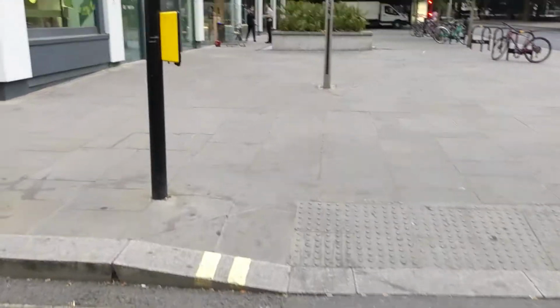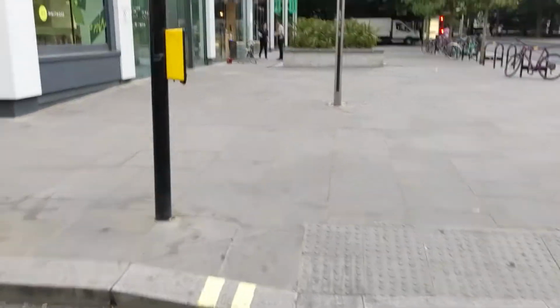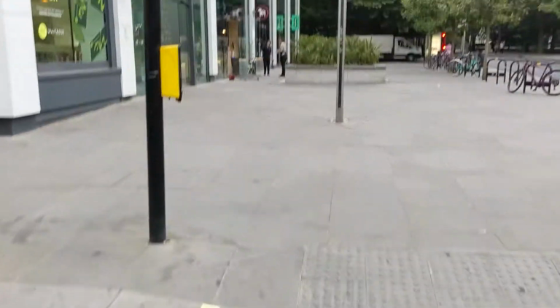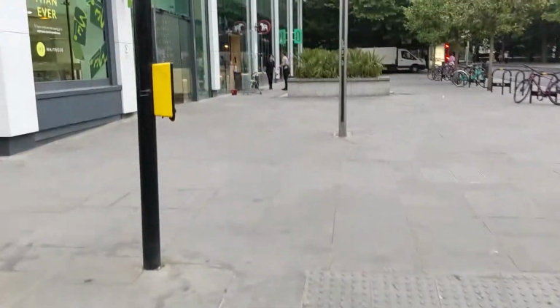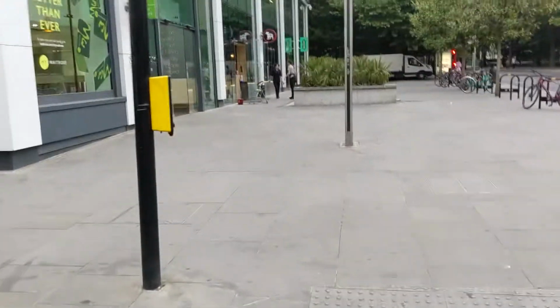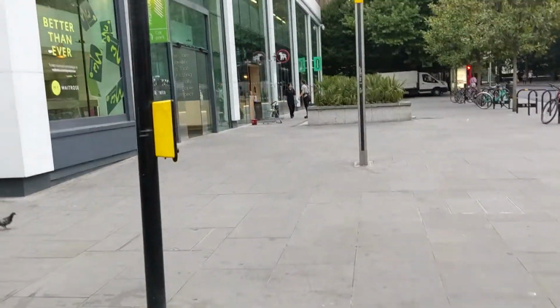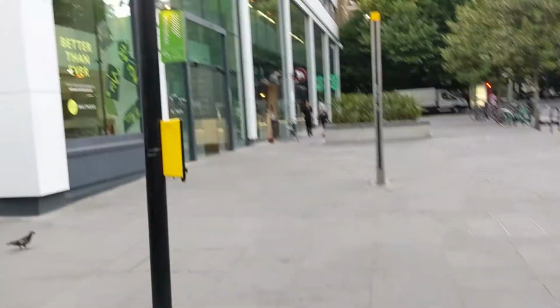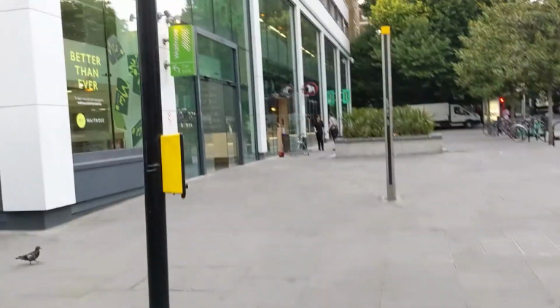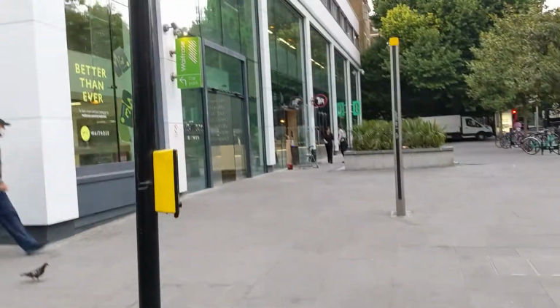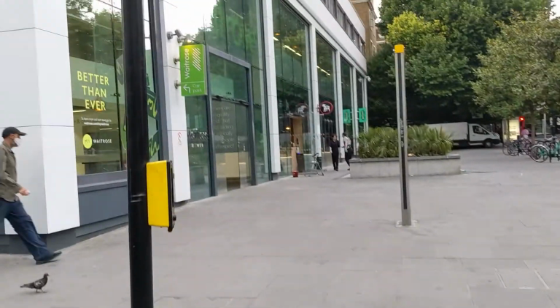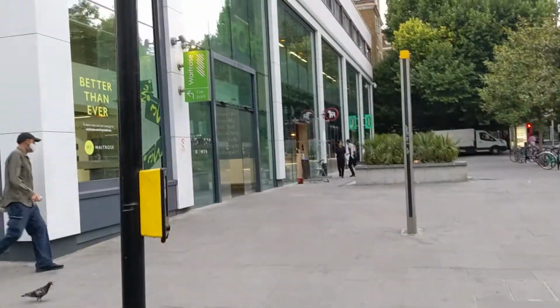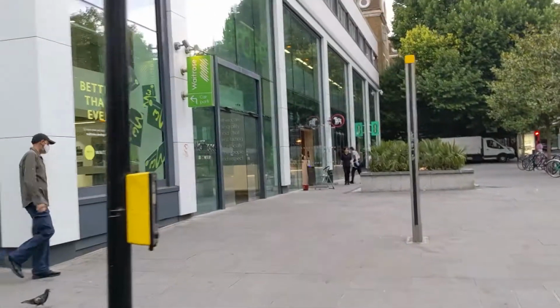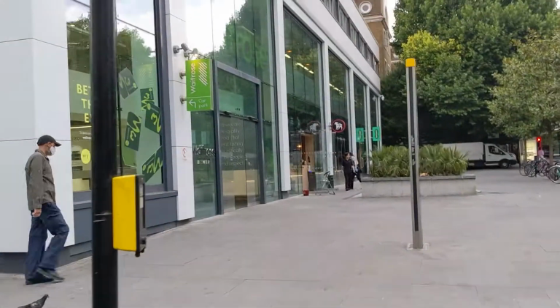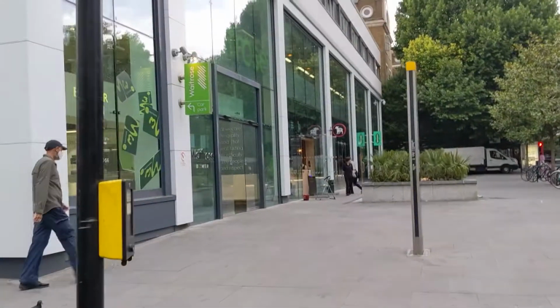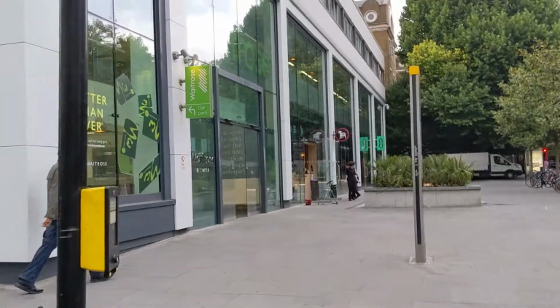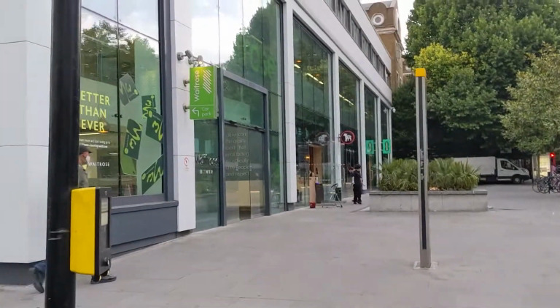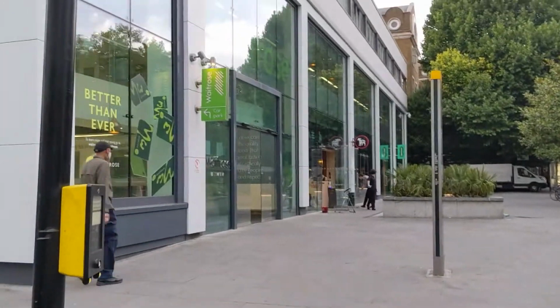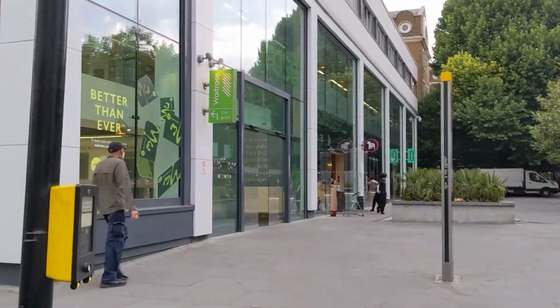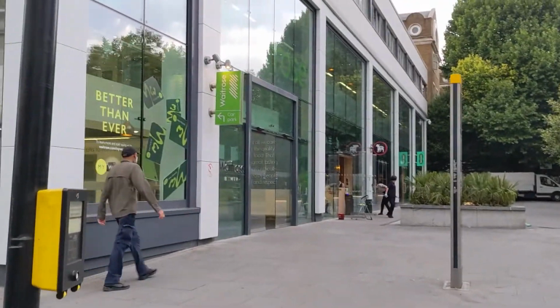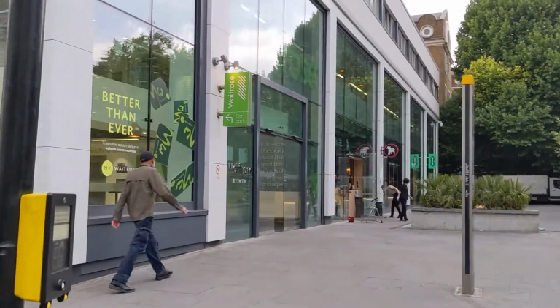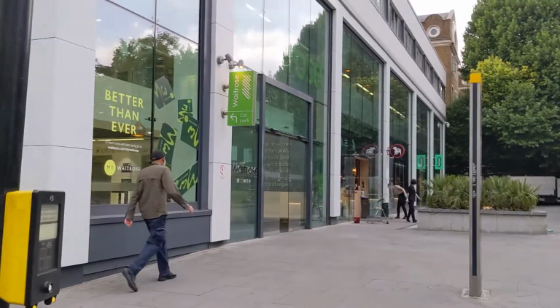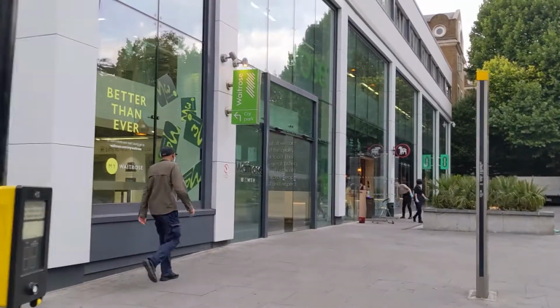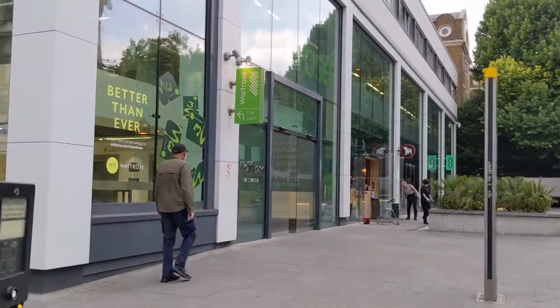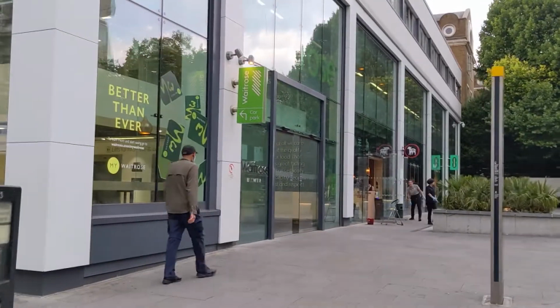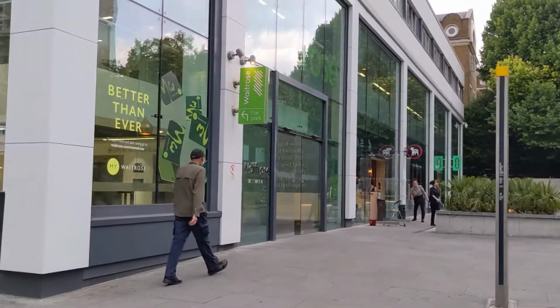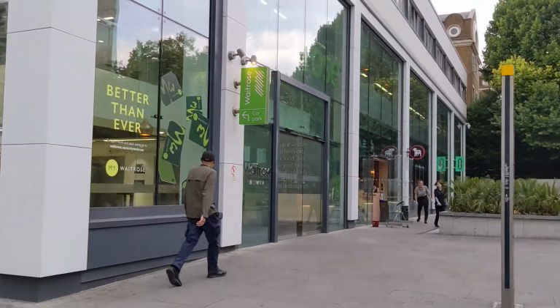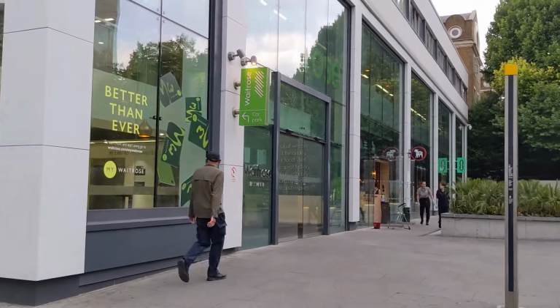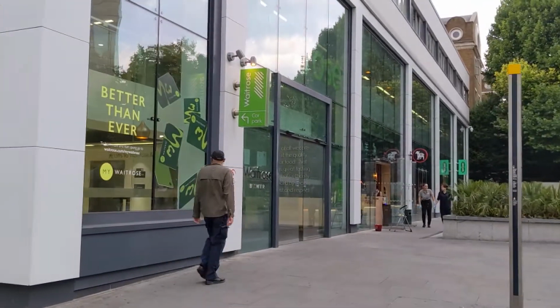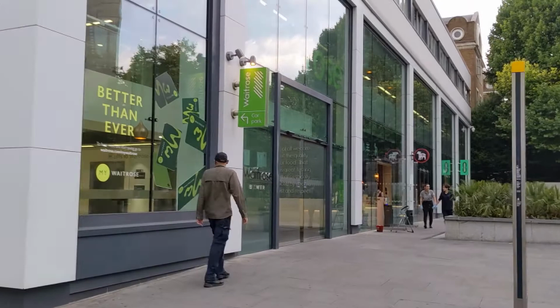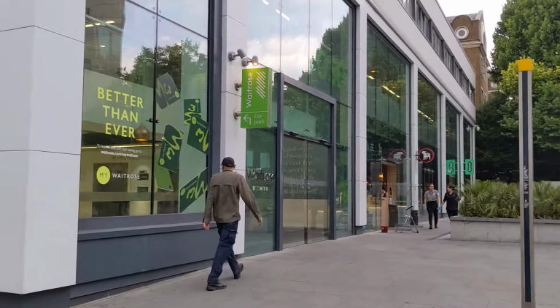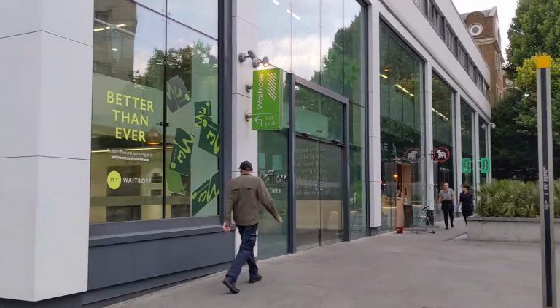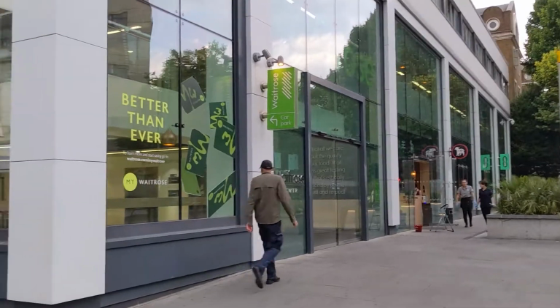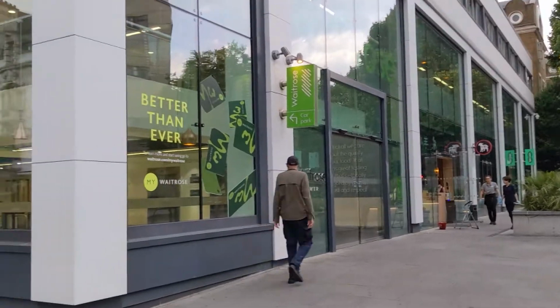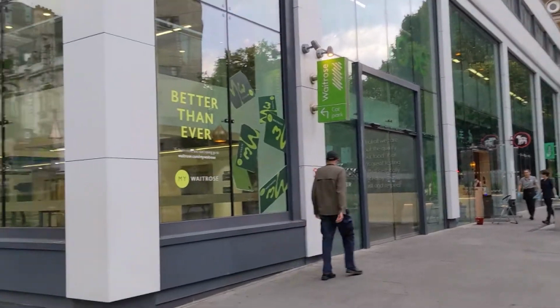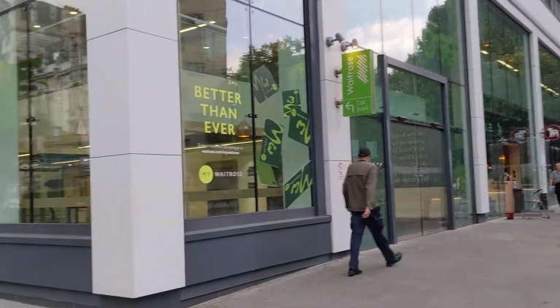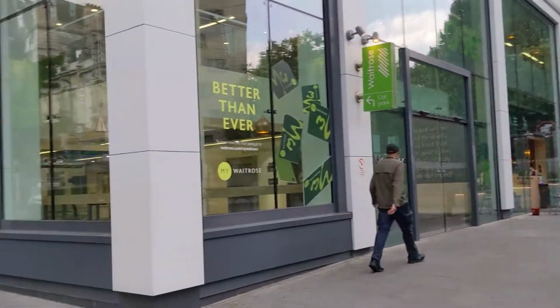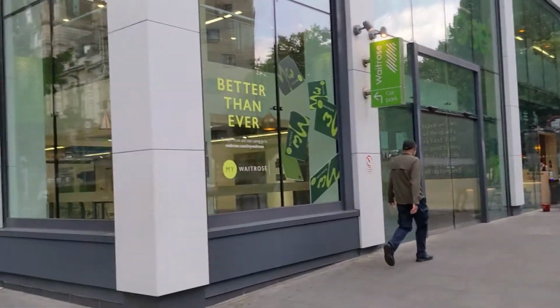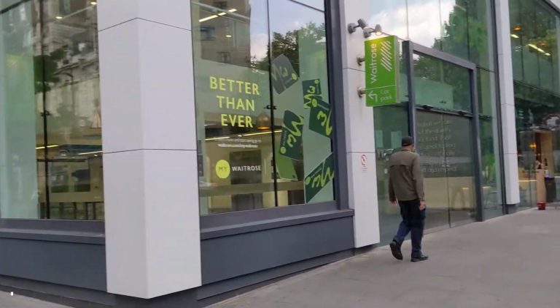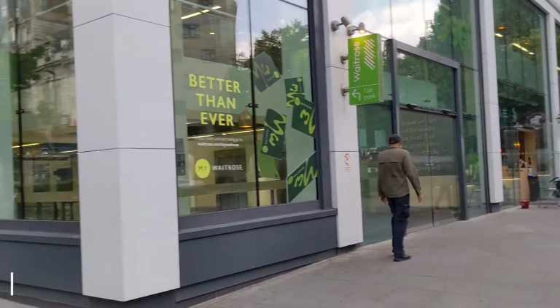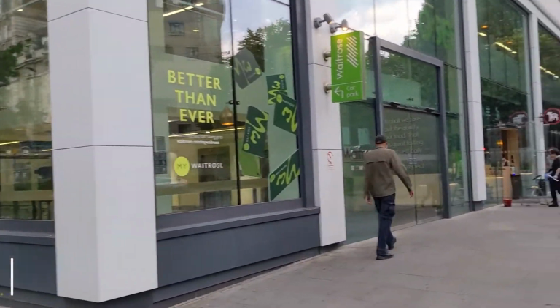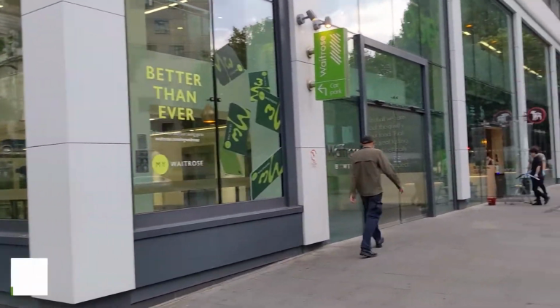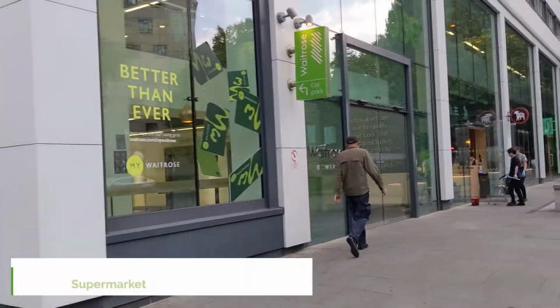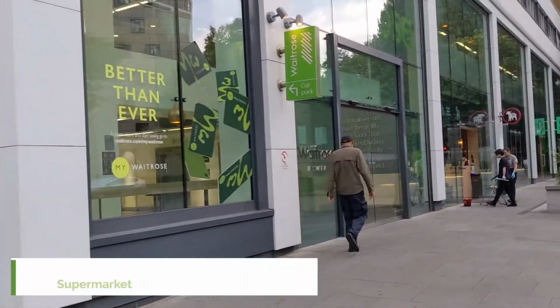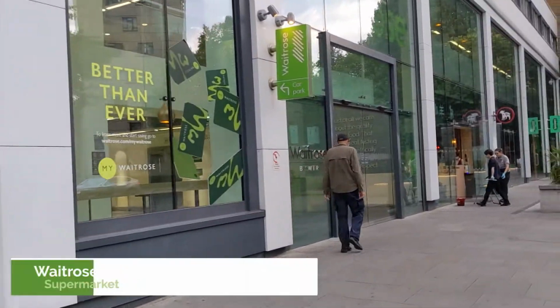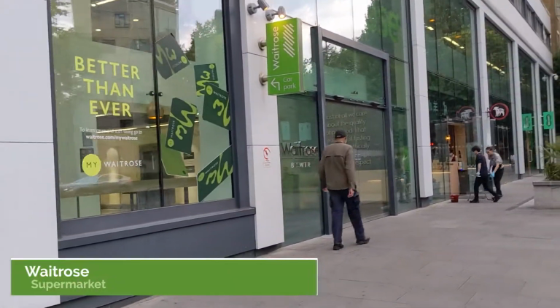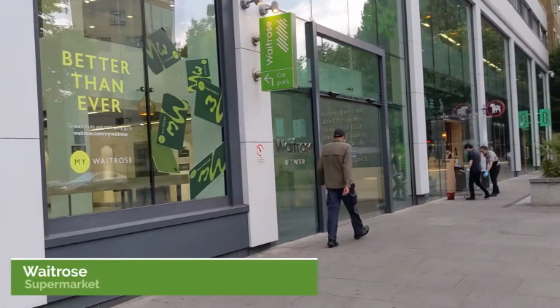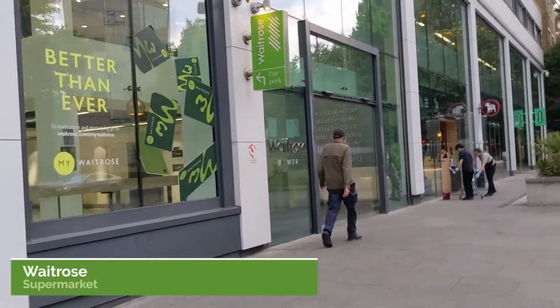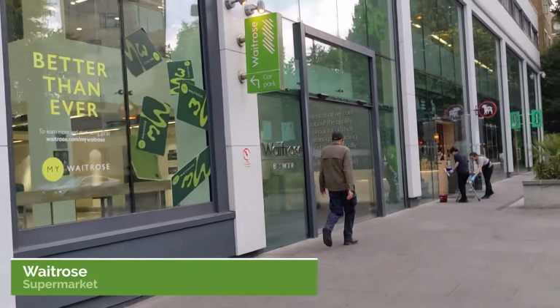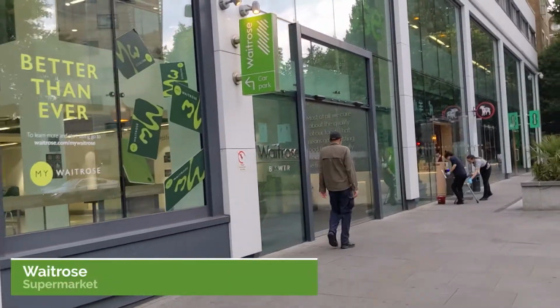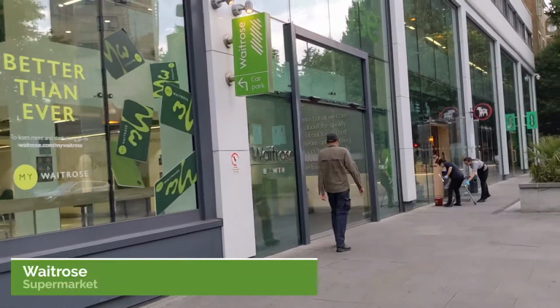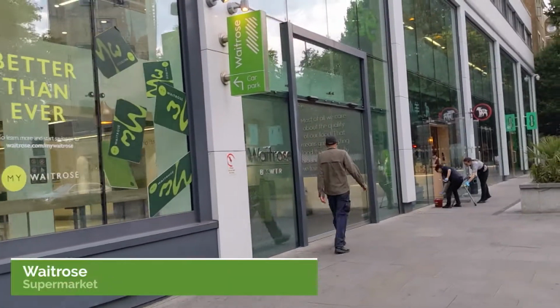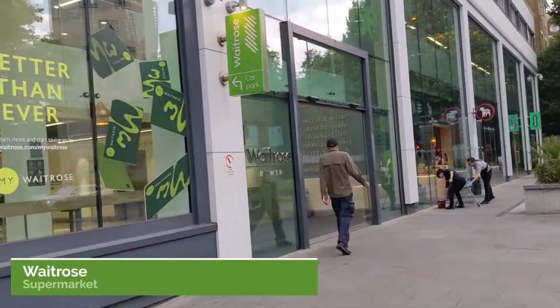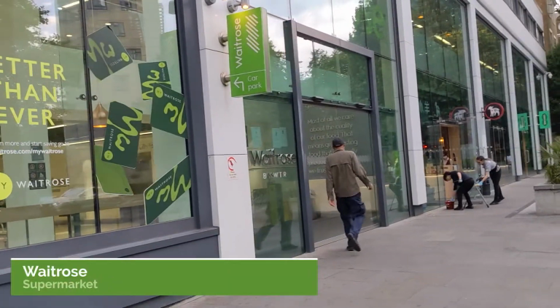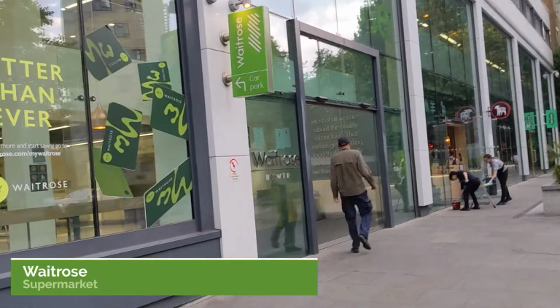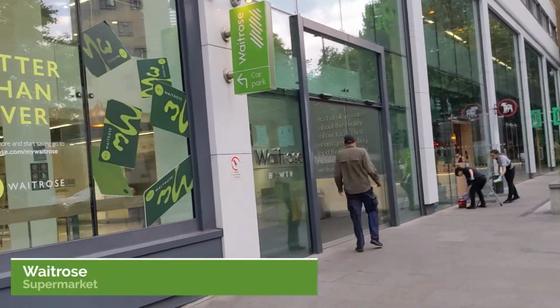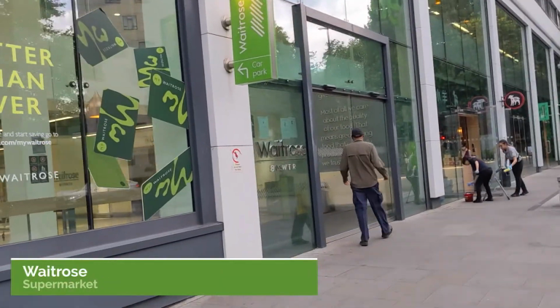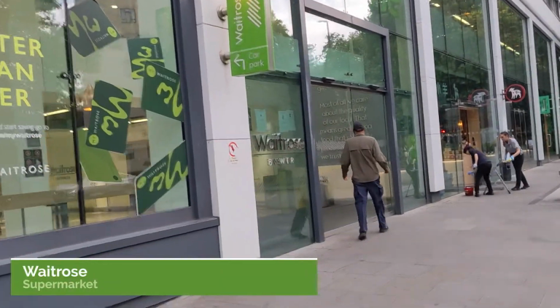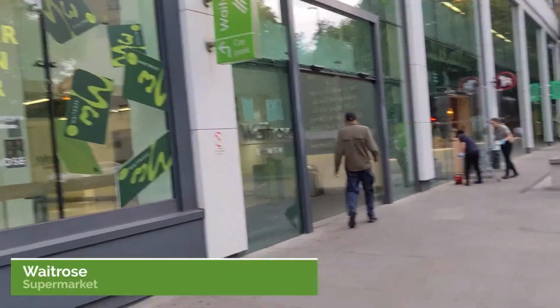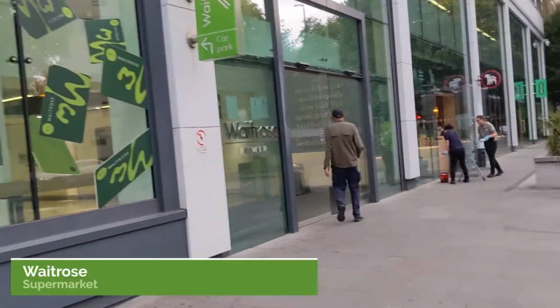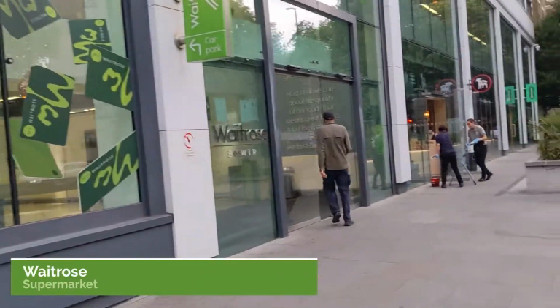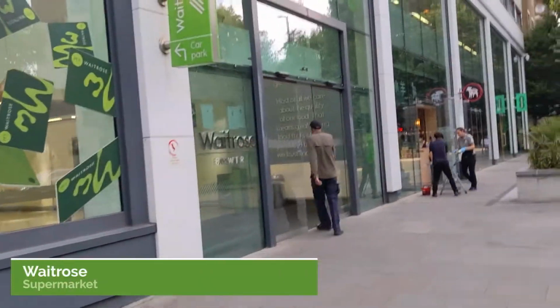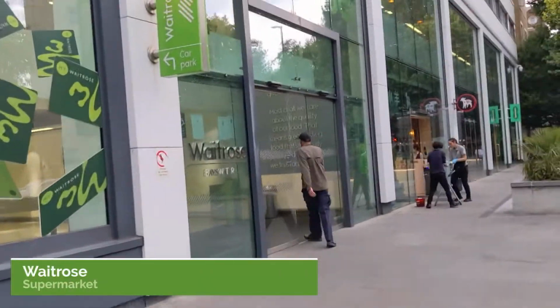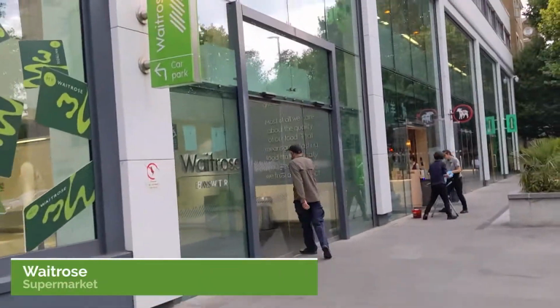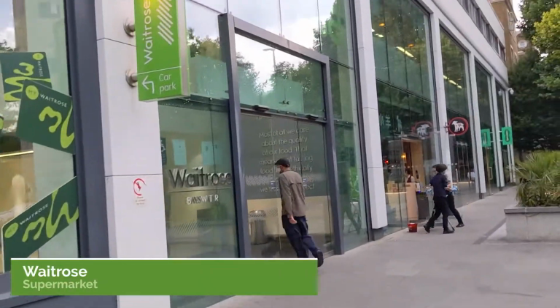I found a supermarket right here, it's called Waitrose. It's so green.